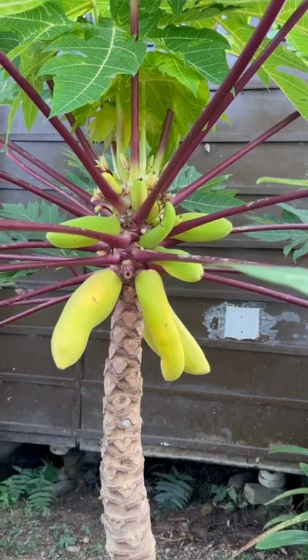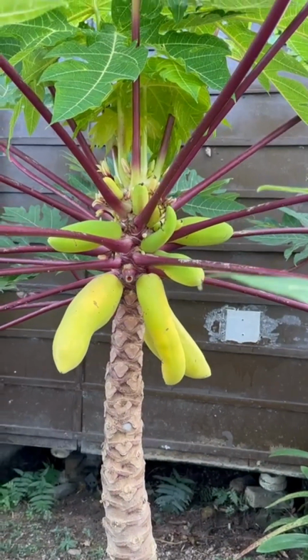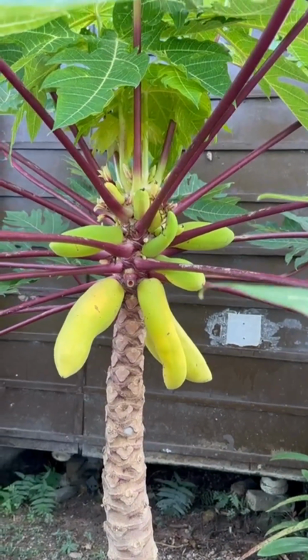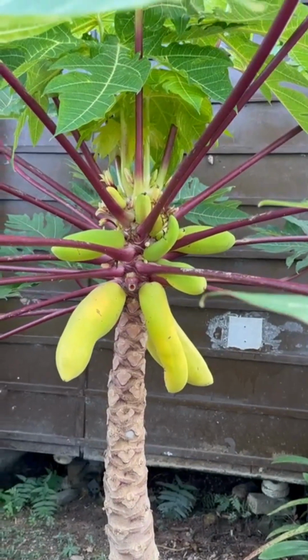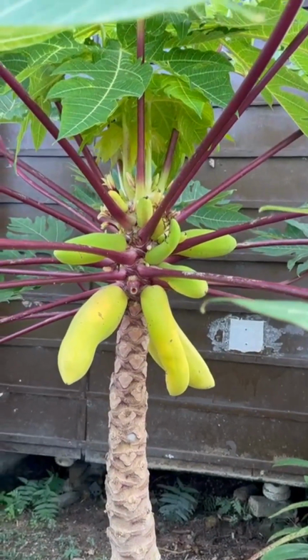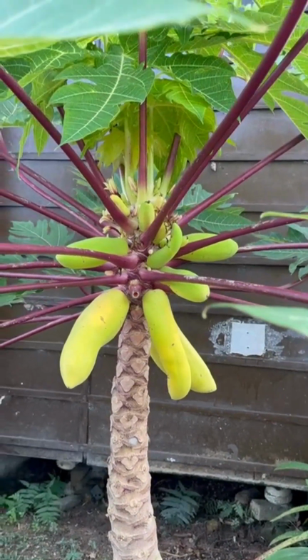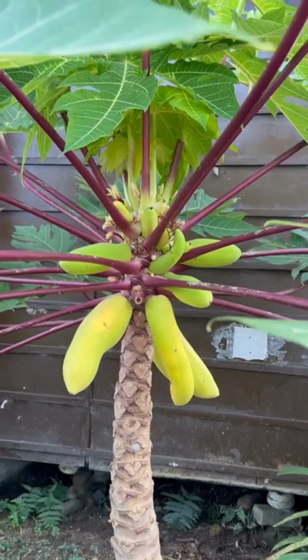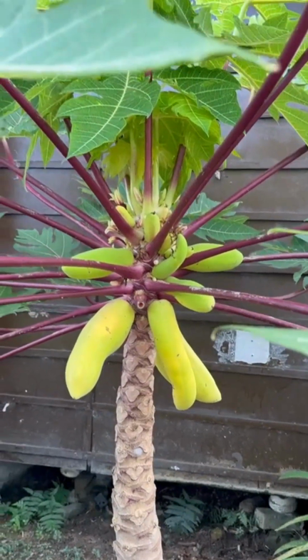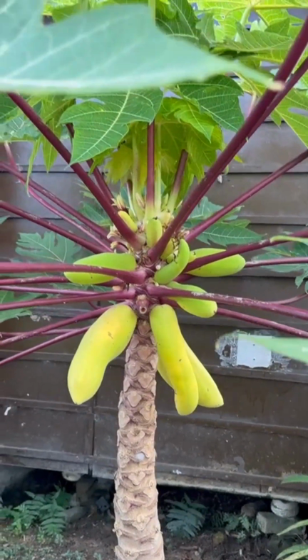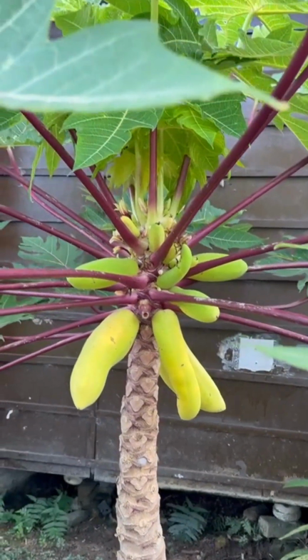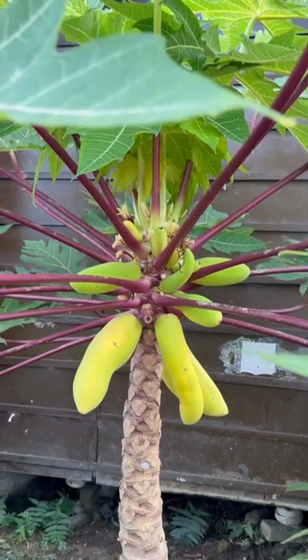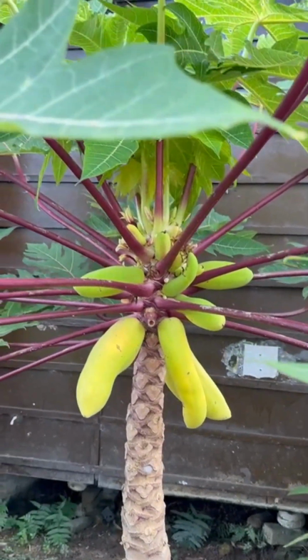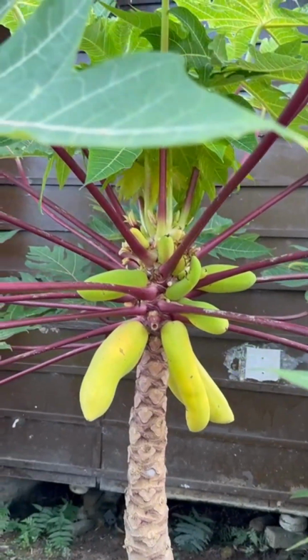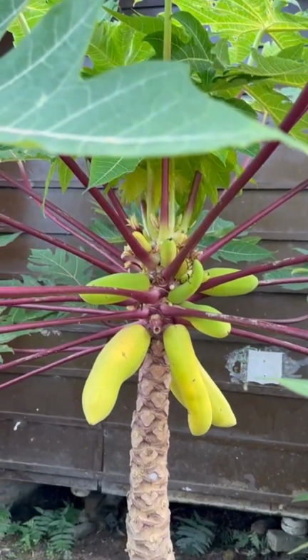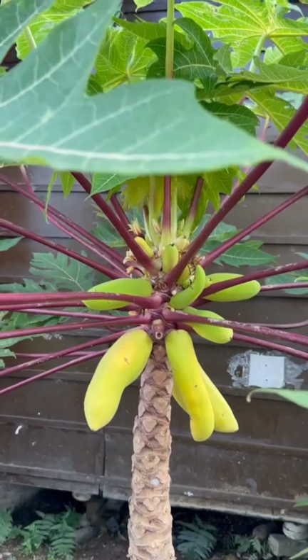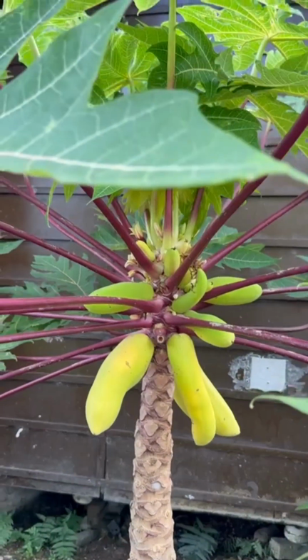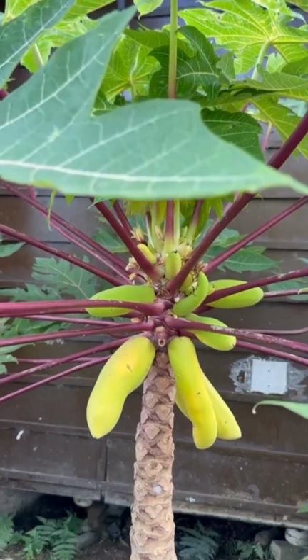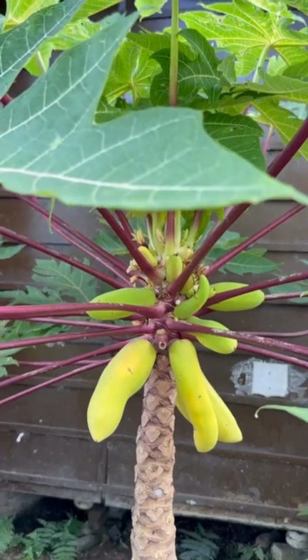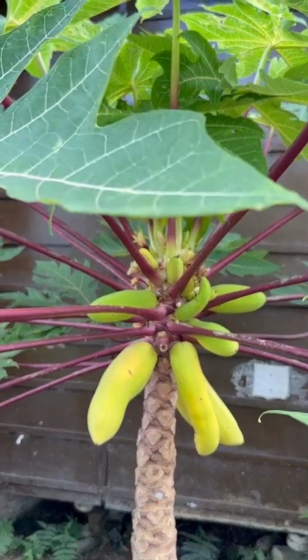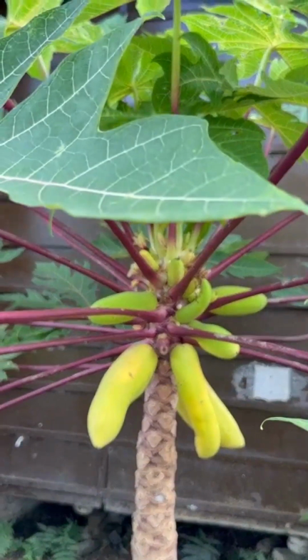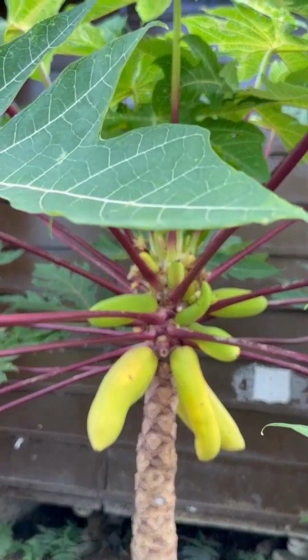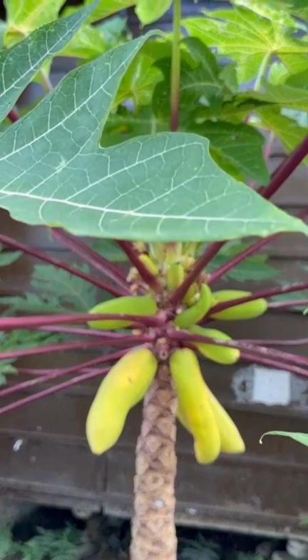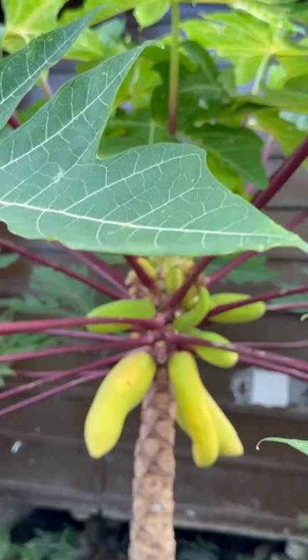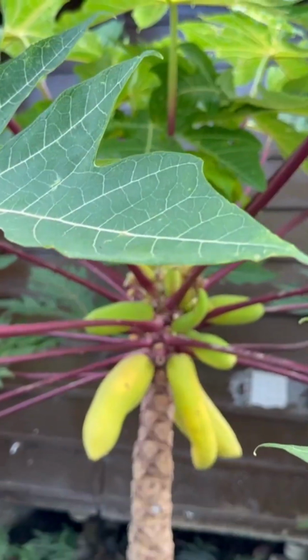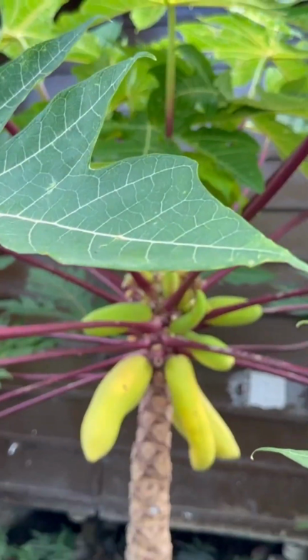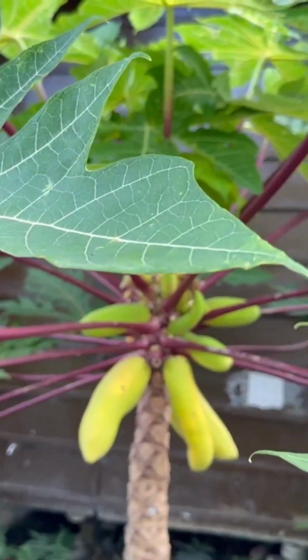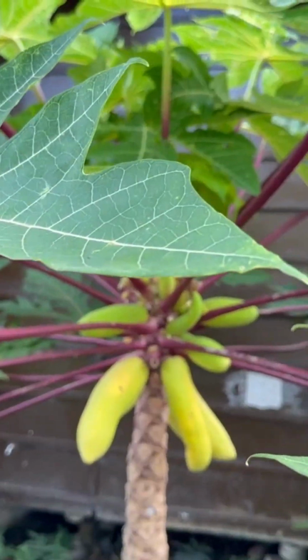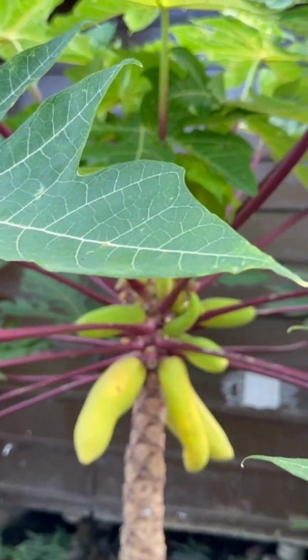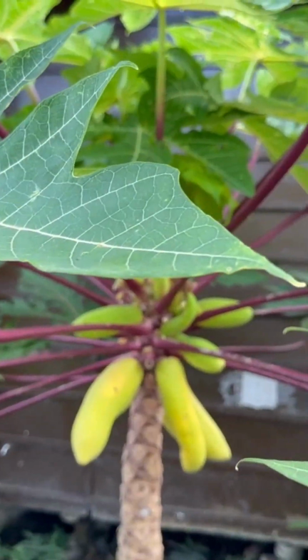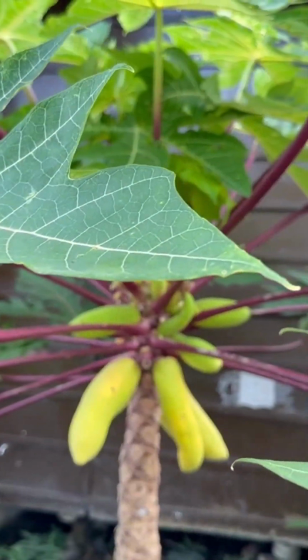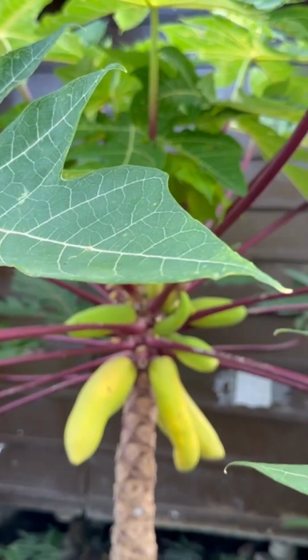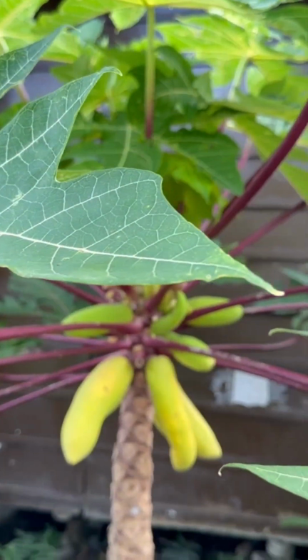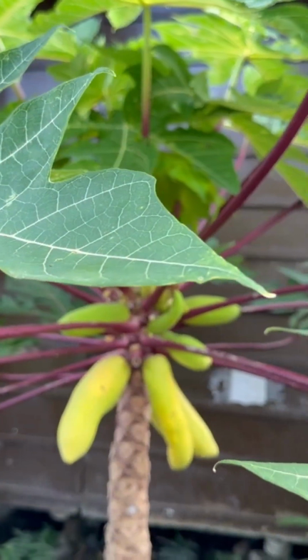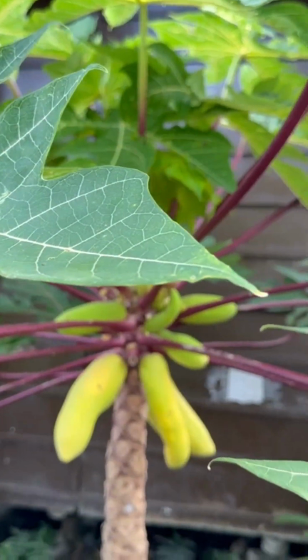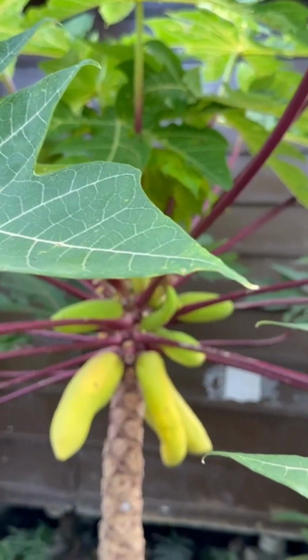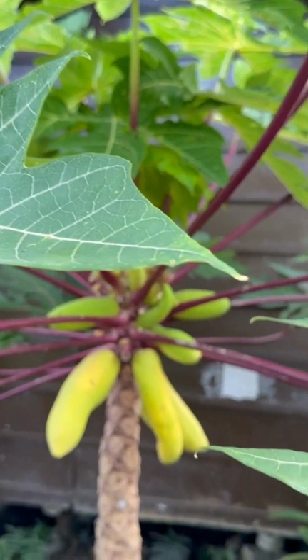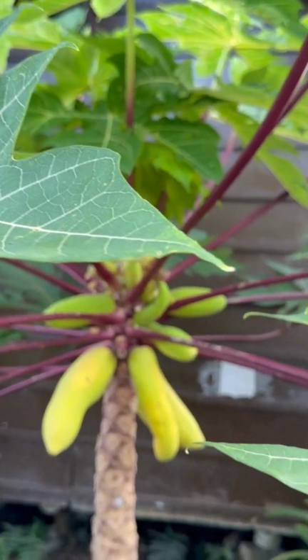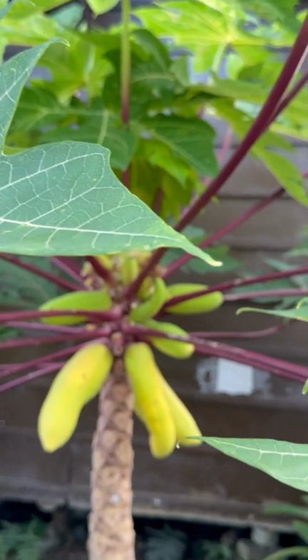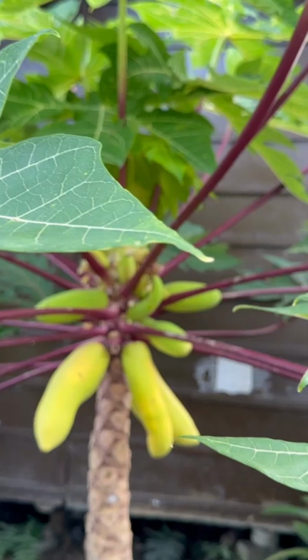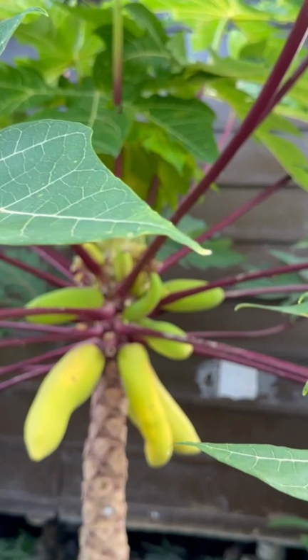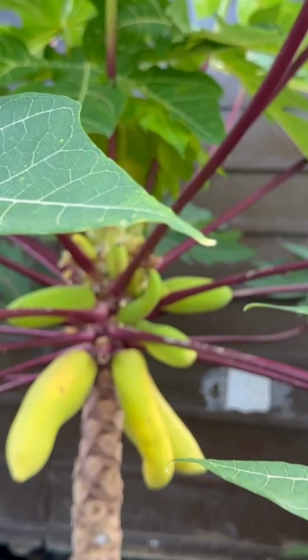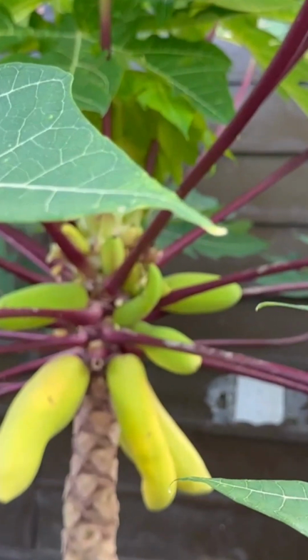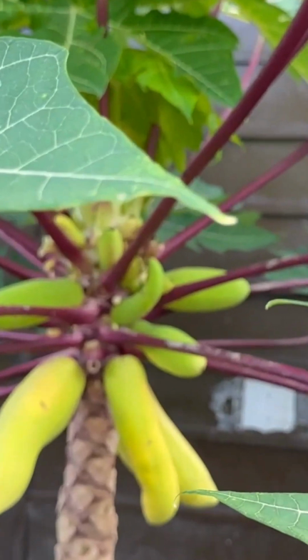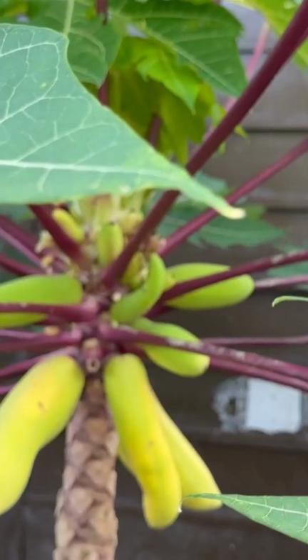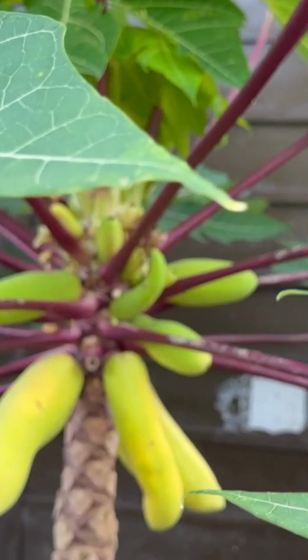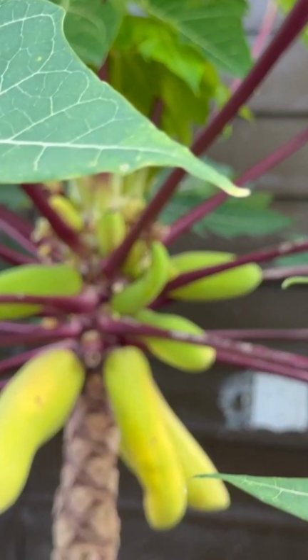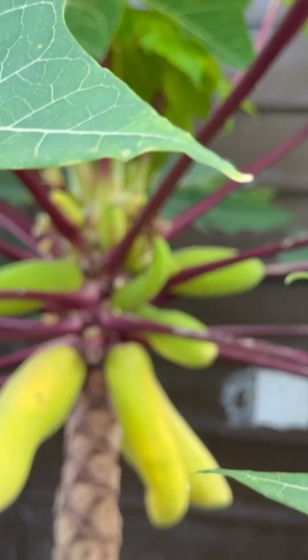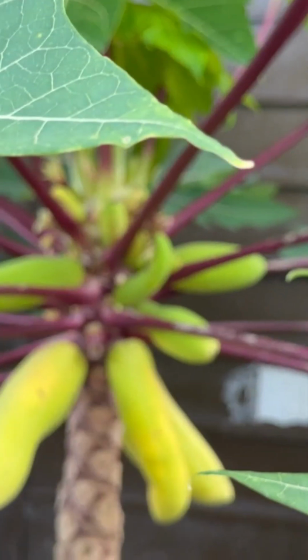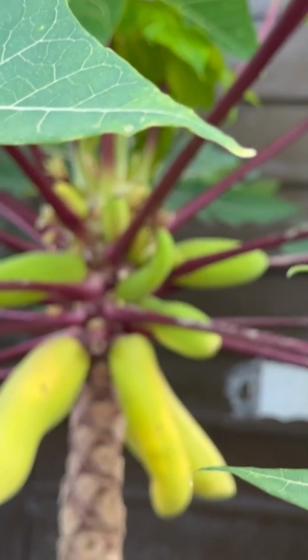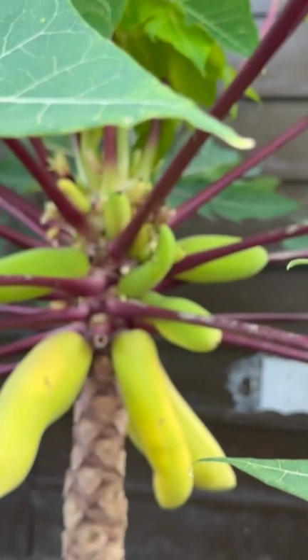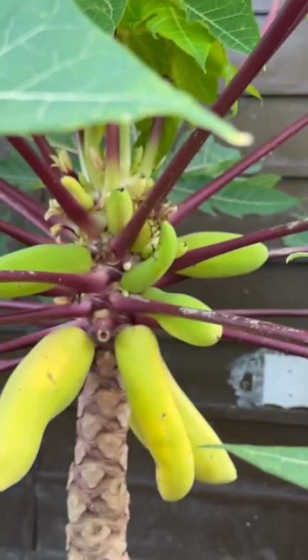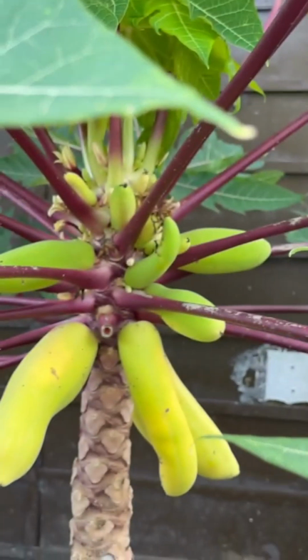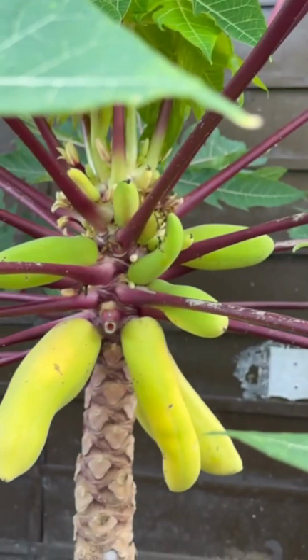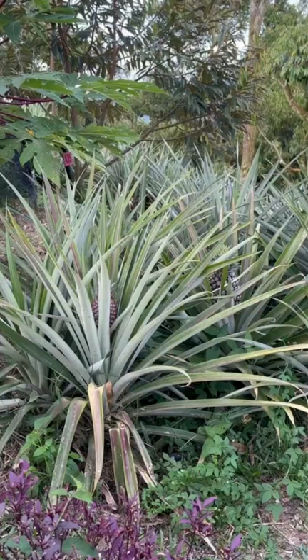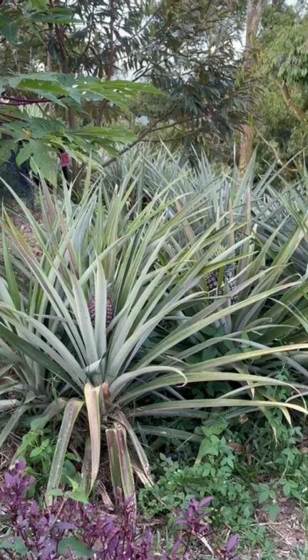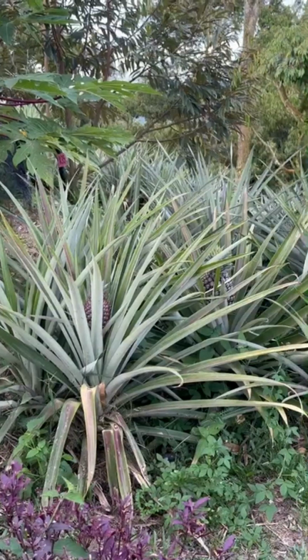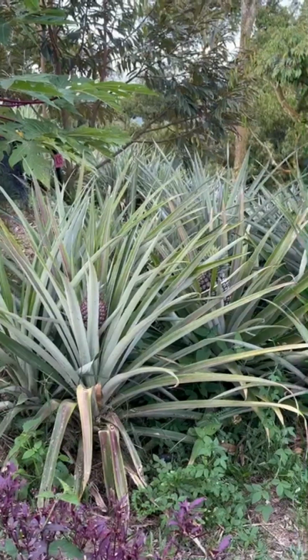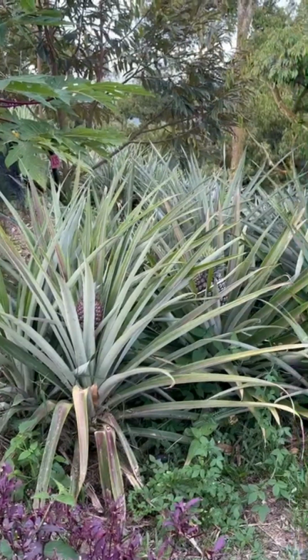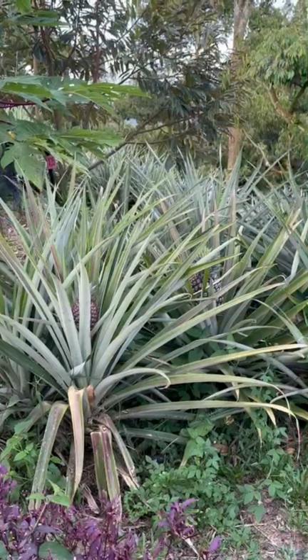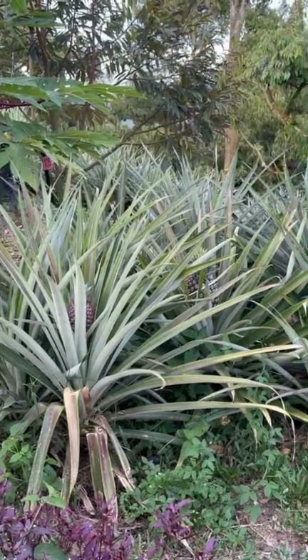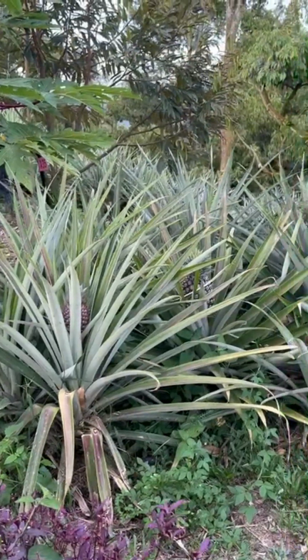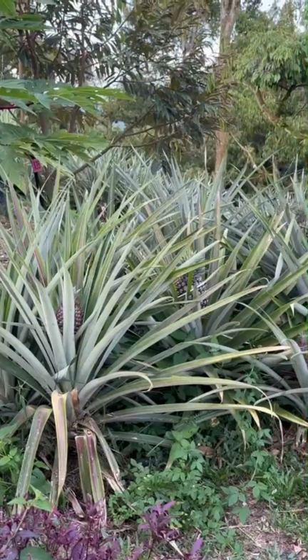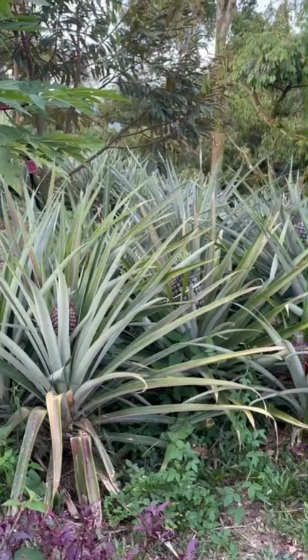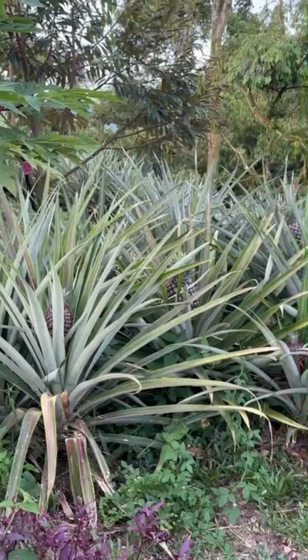There is coconut. There is also durian. Durian is a very popular fruit in Malaysia.